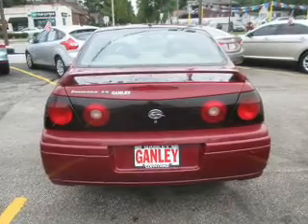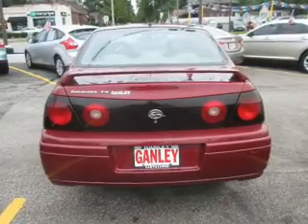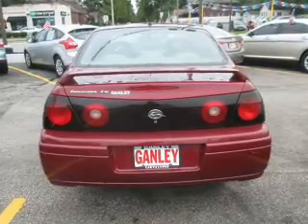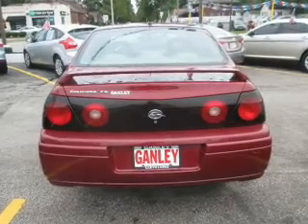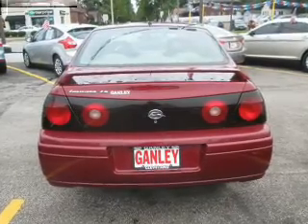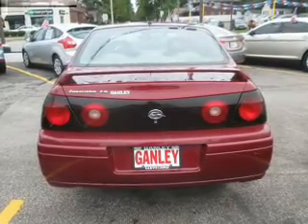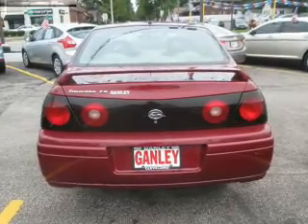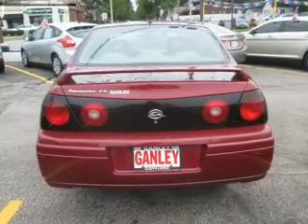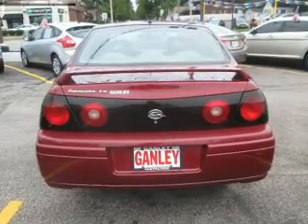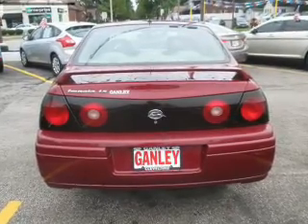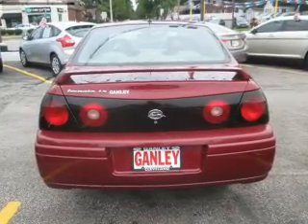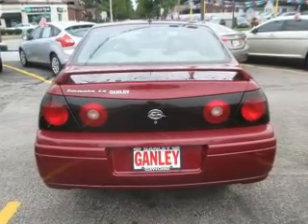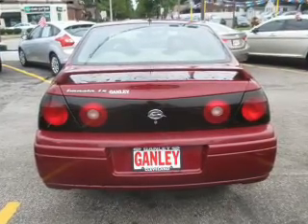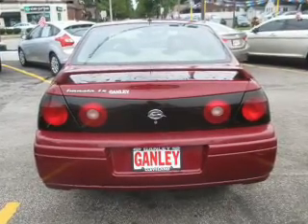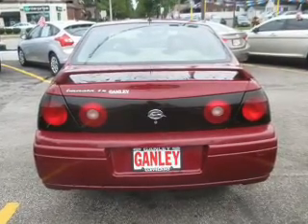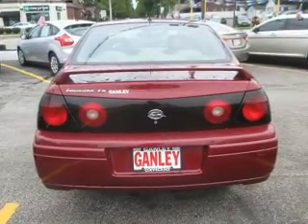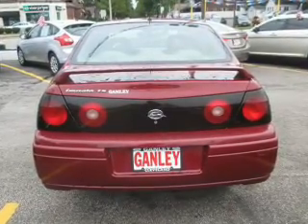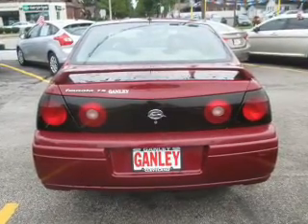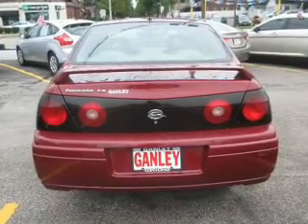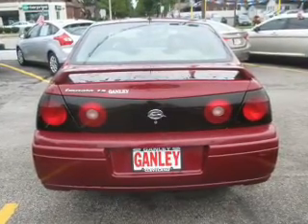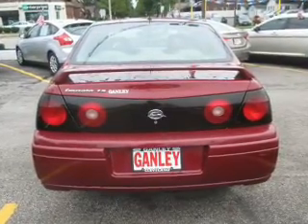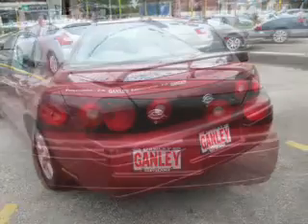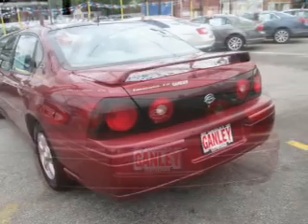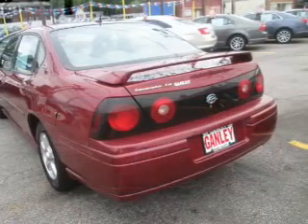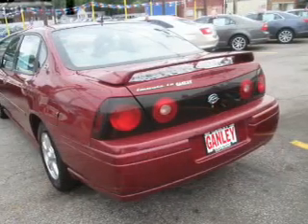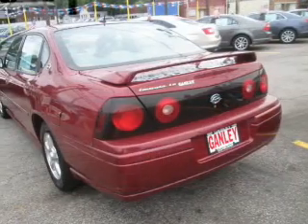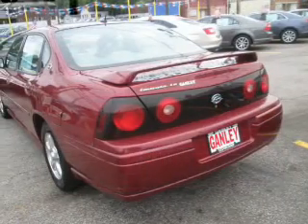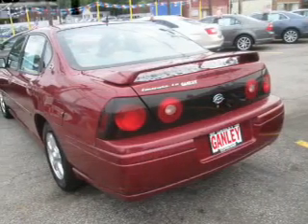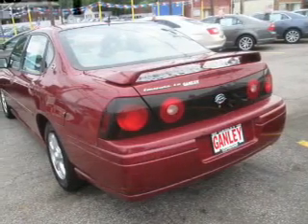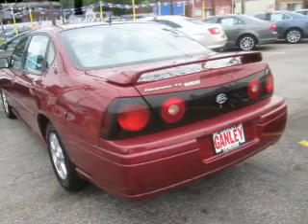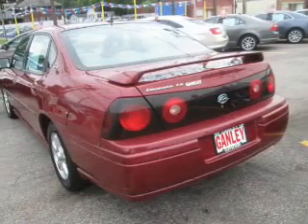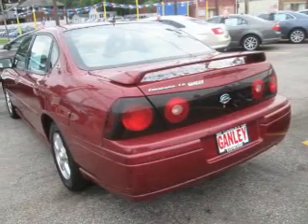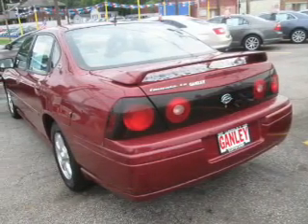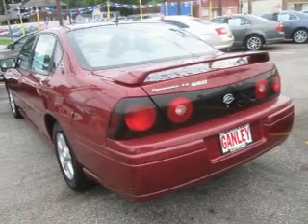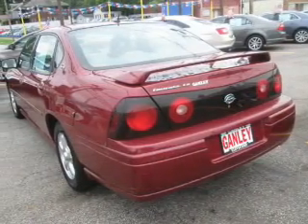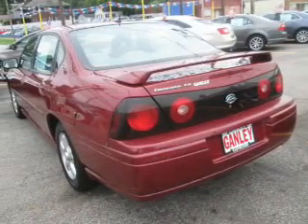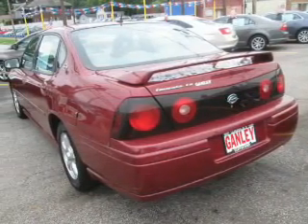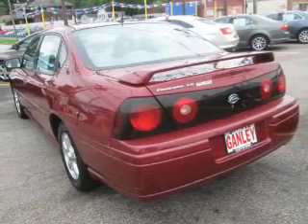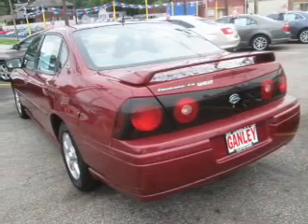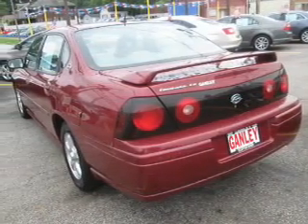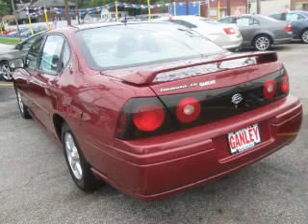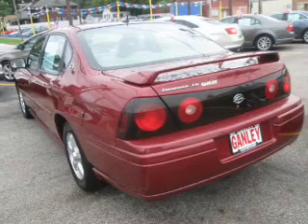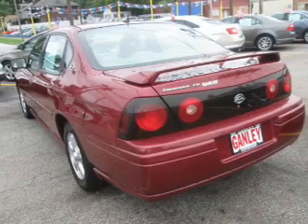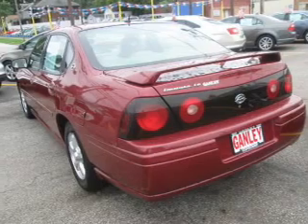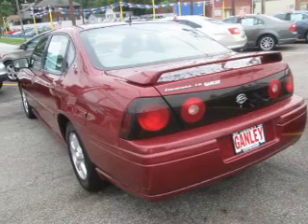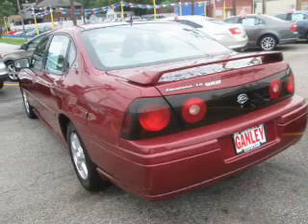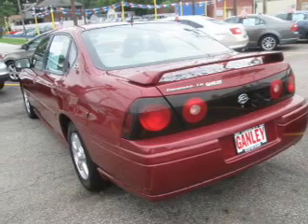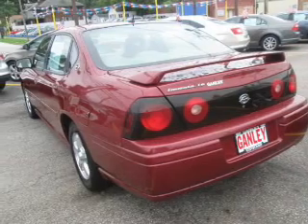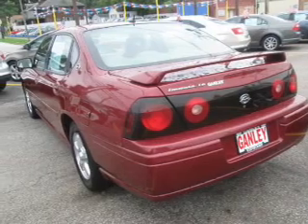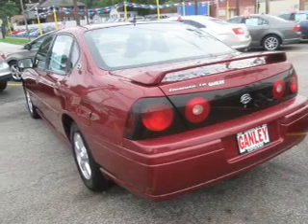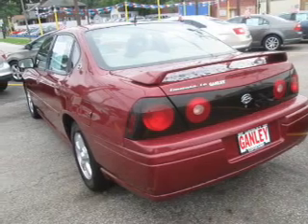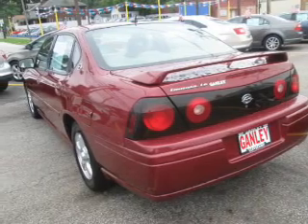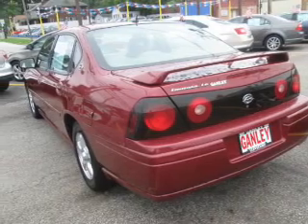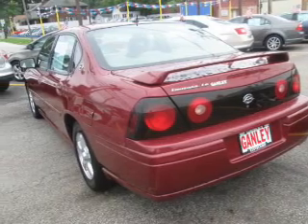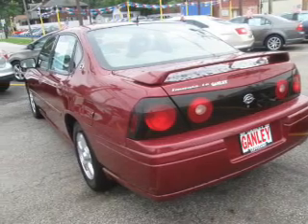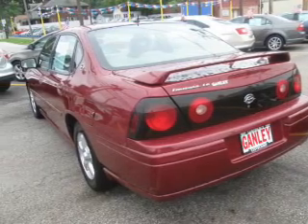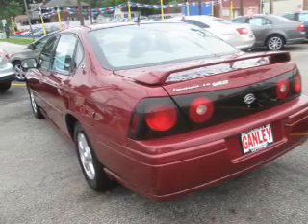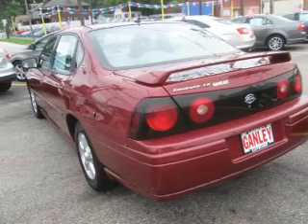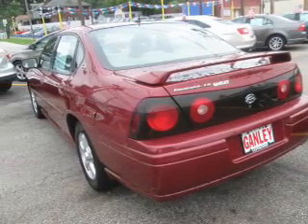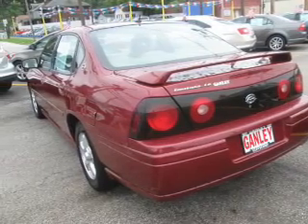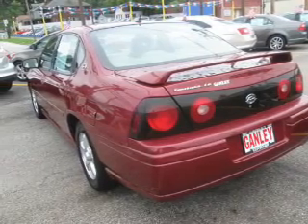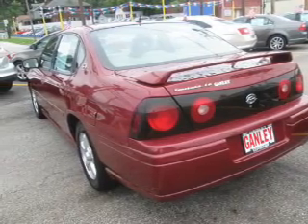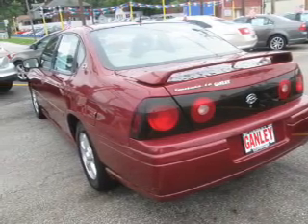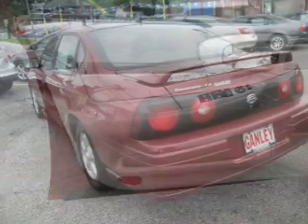Keyless entry, leather seats, power windows, cruise control, and AM FM stereo. Power mirrors, power steering.